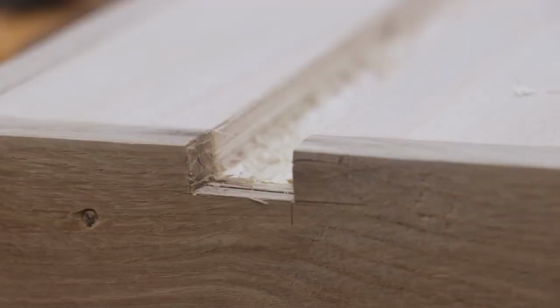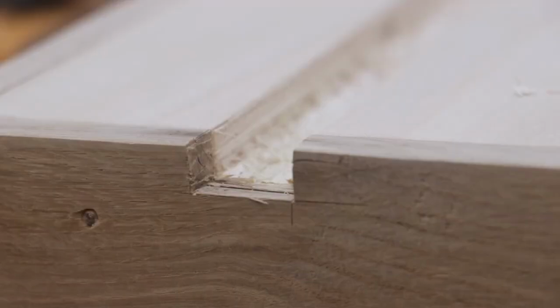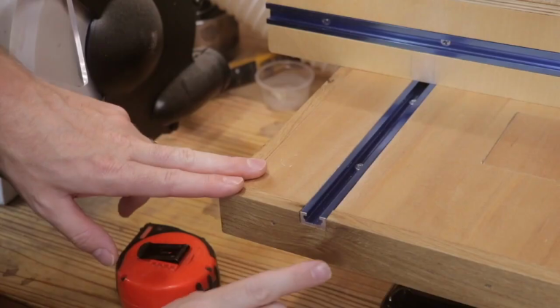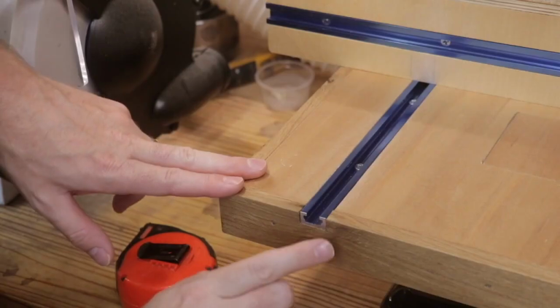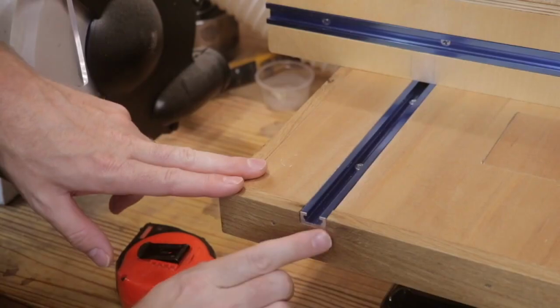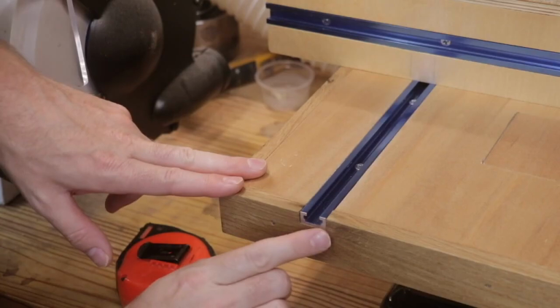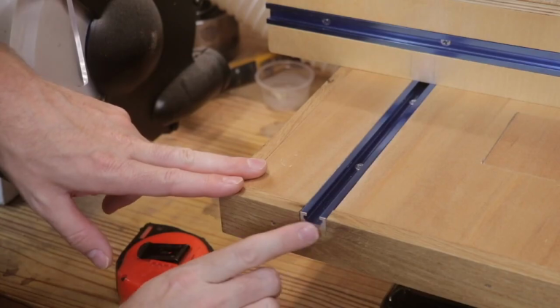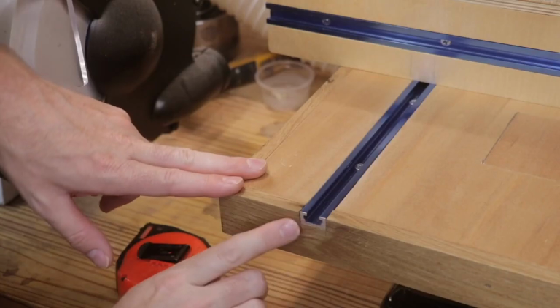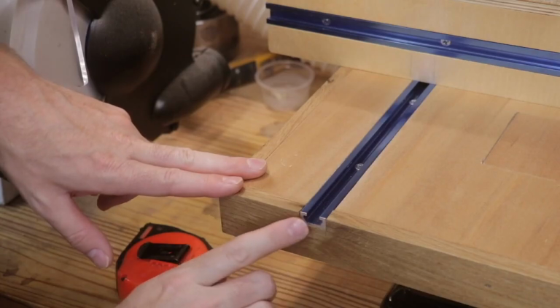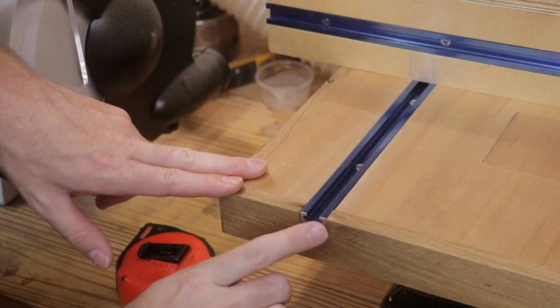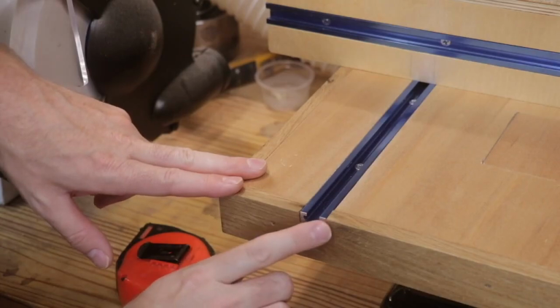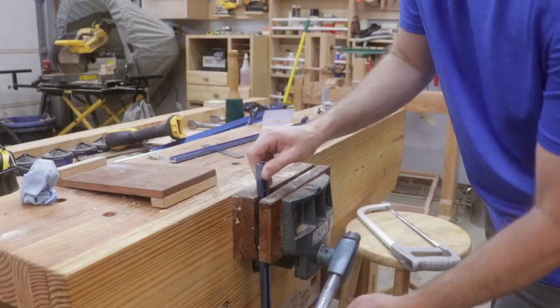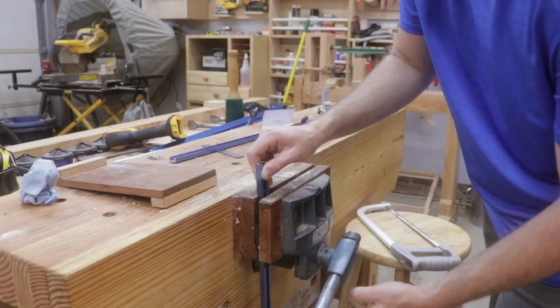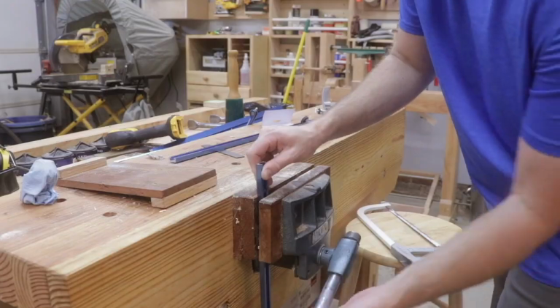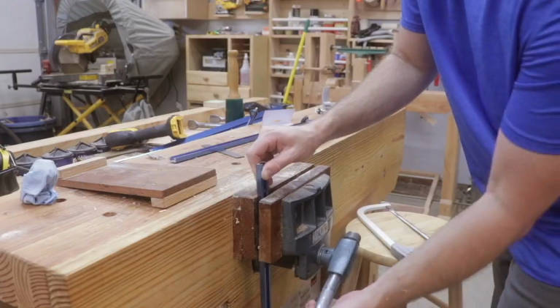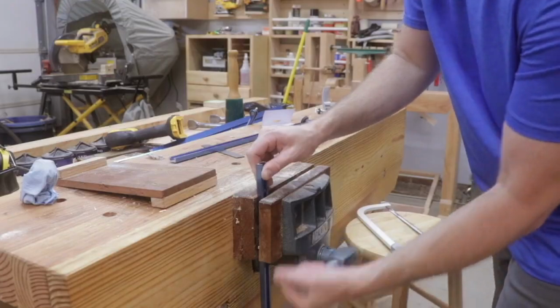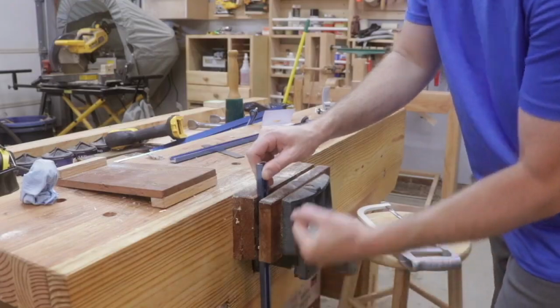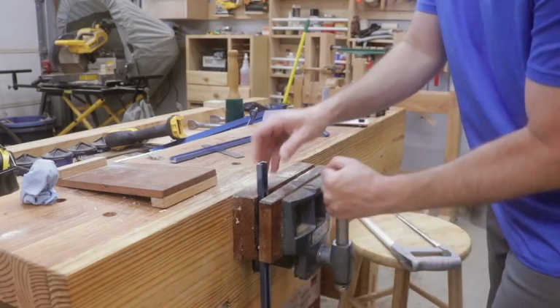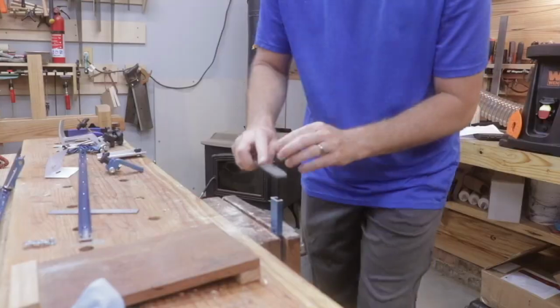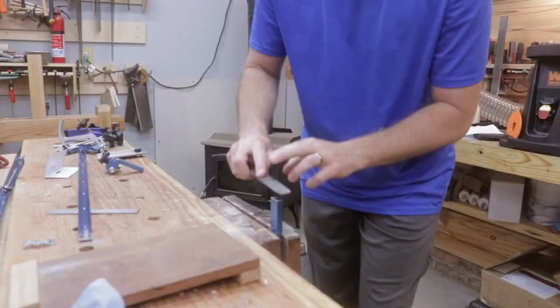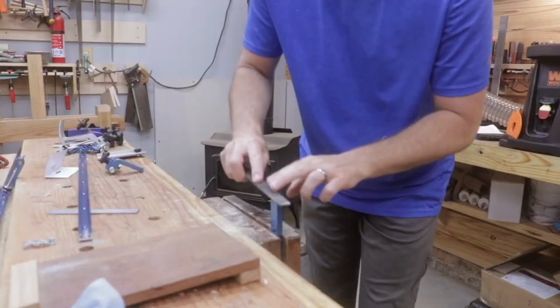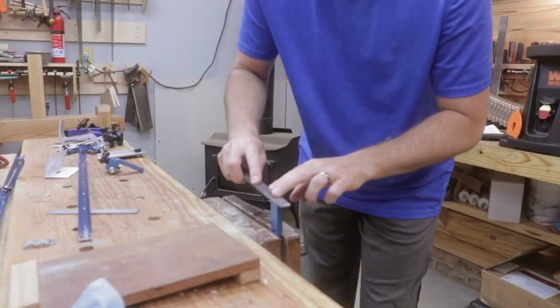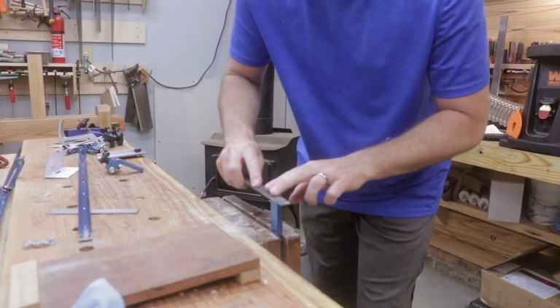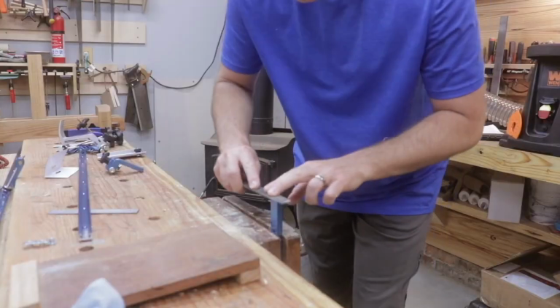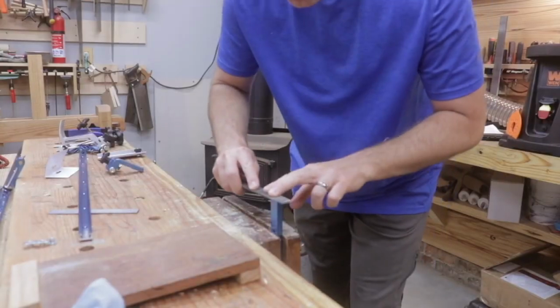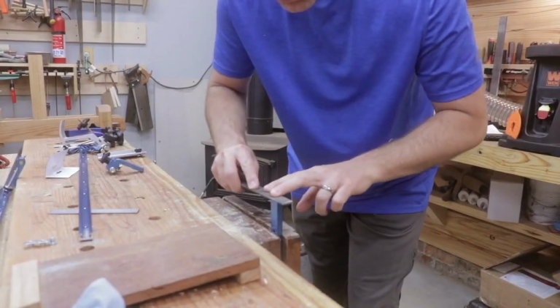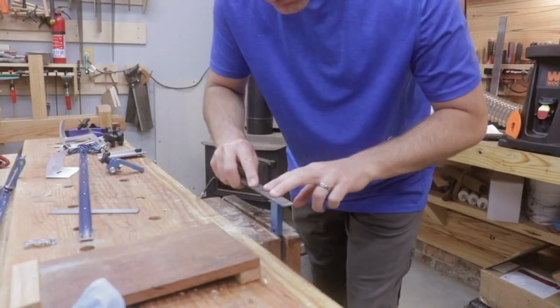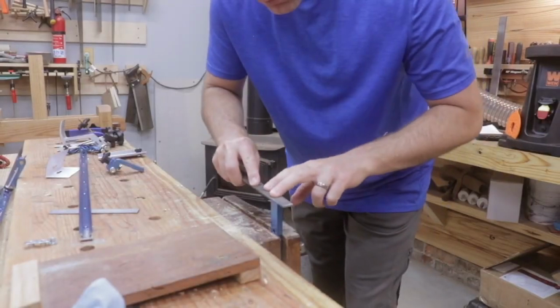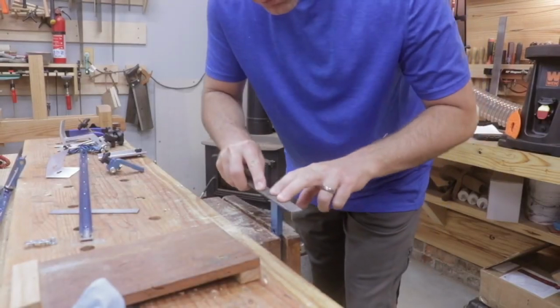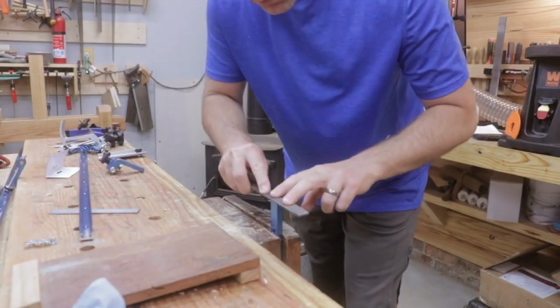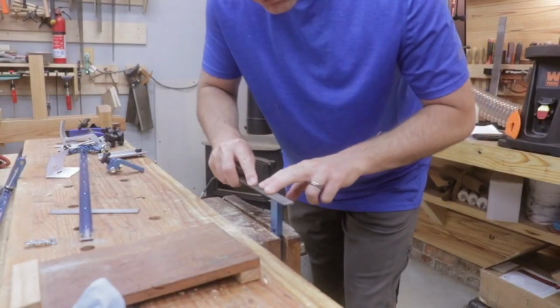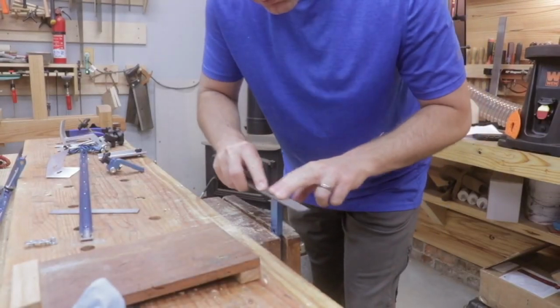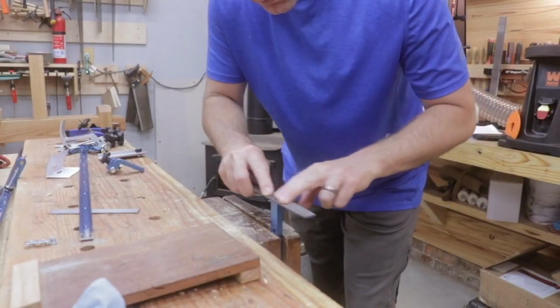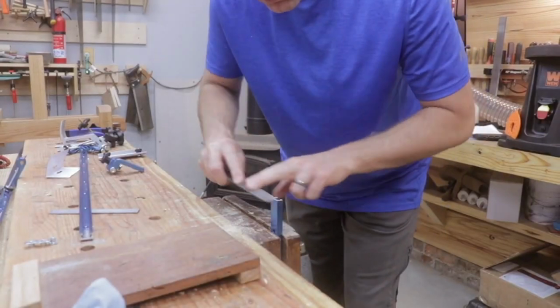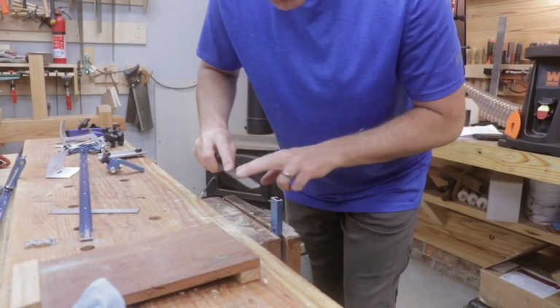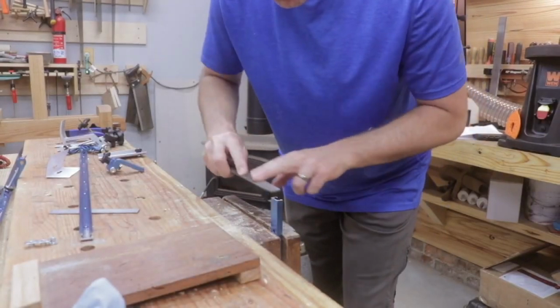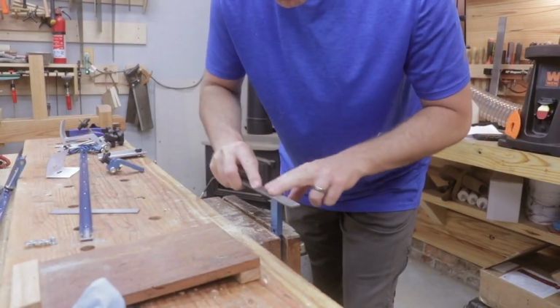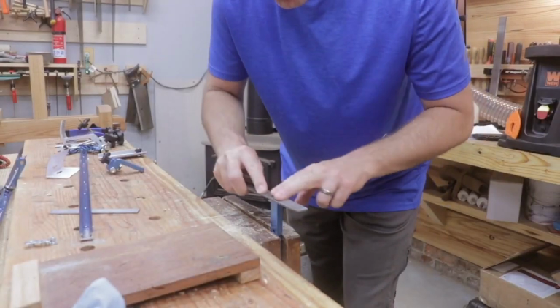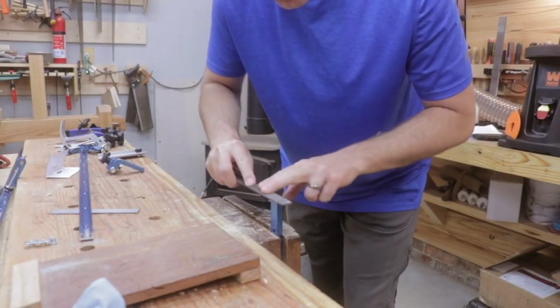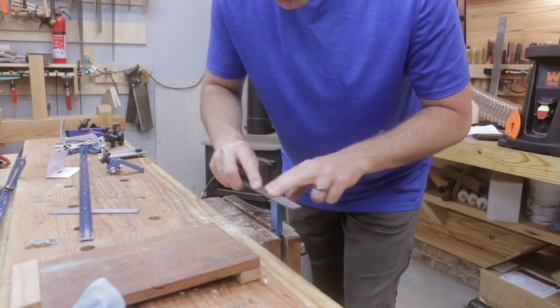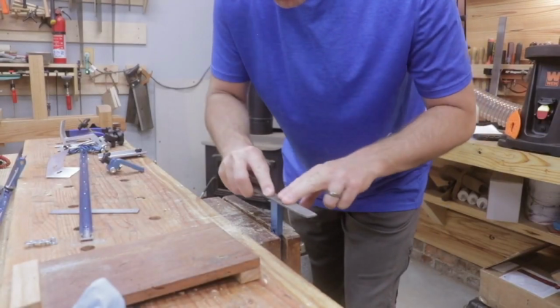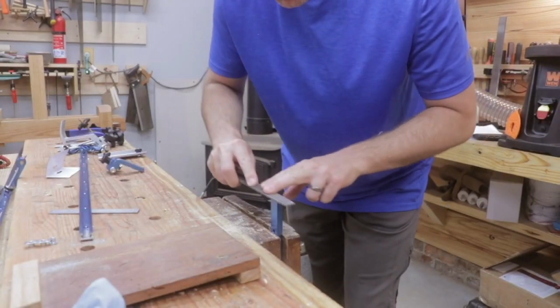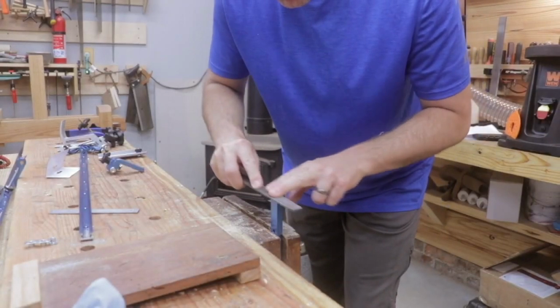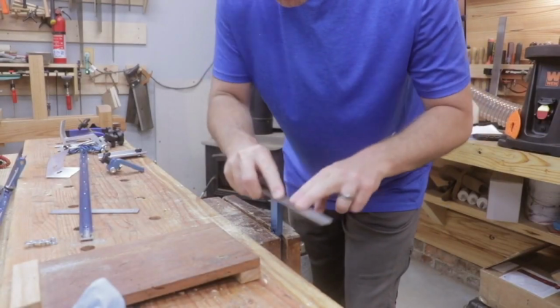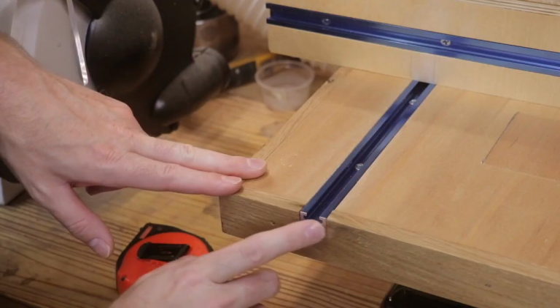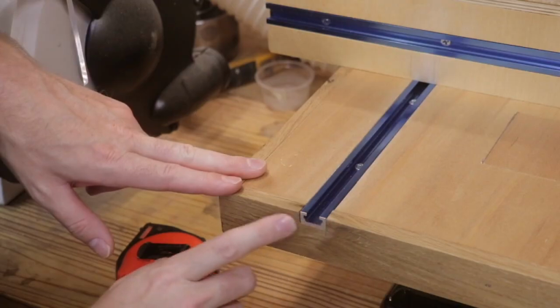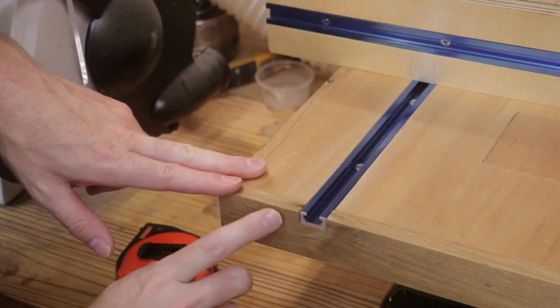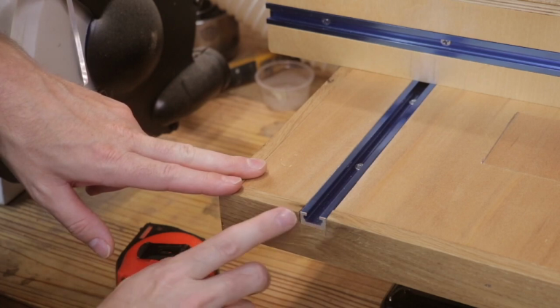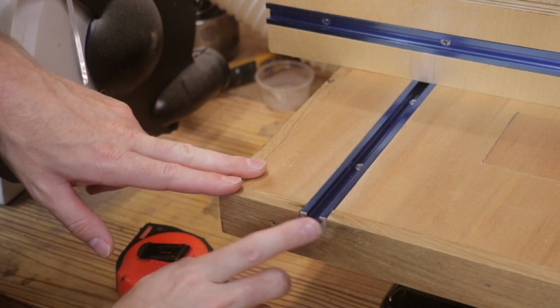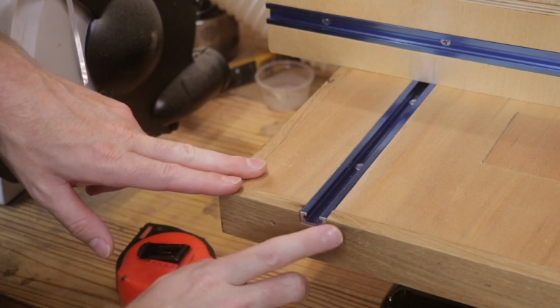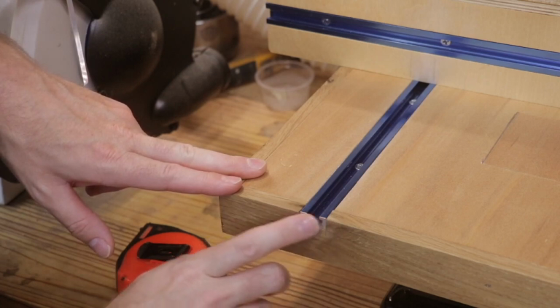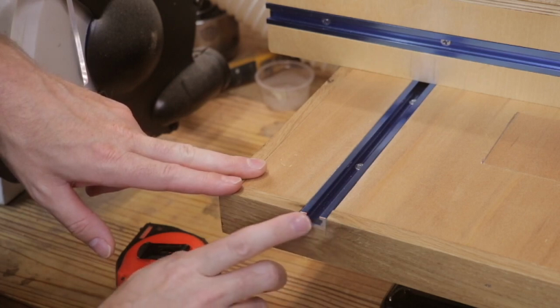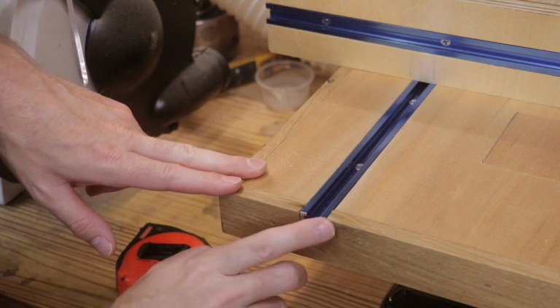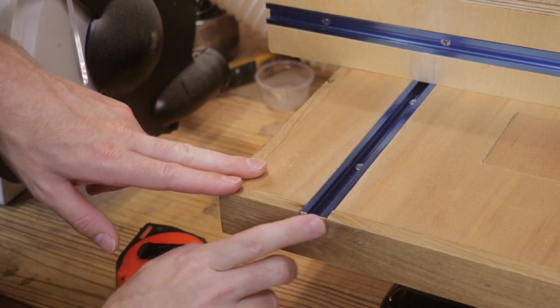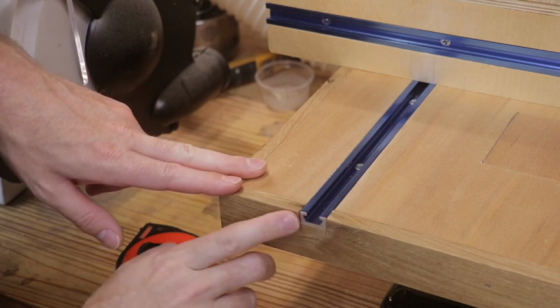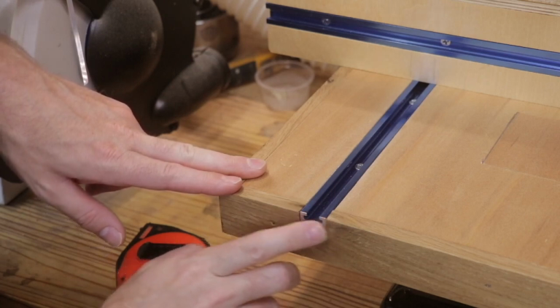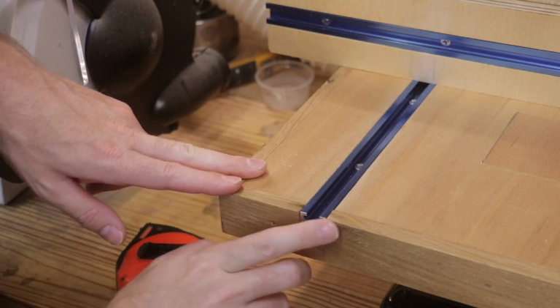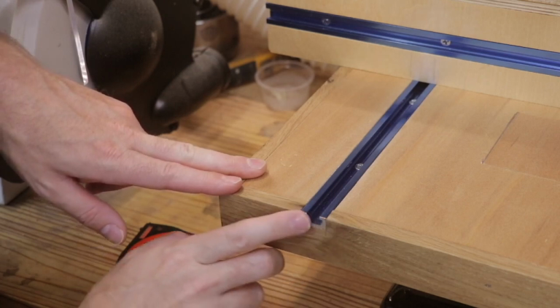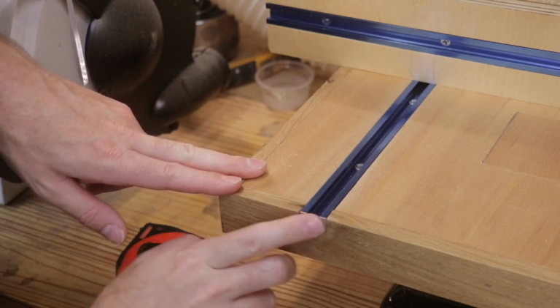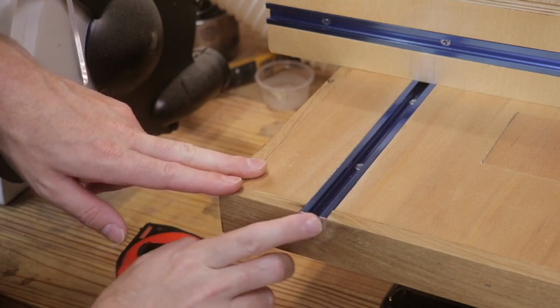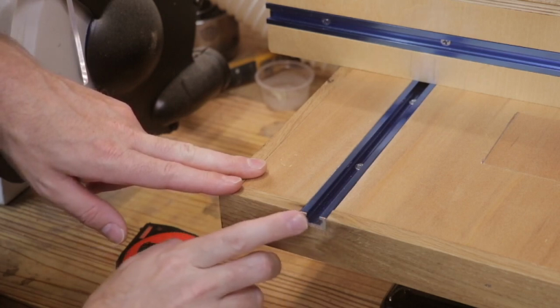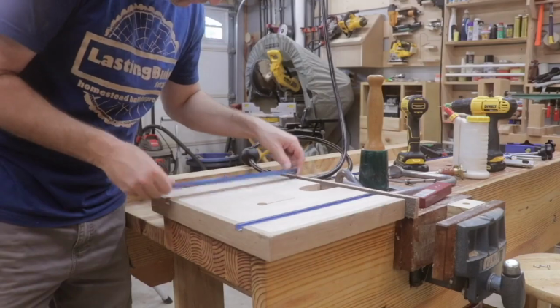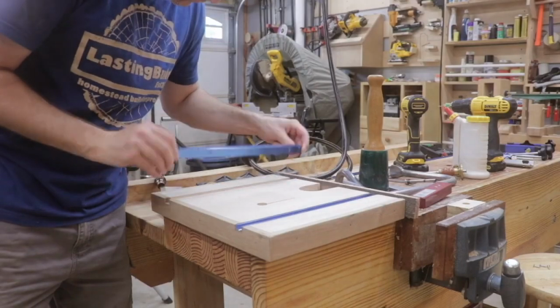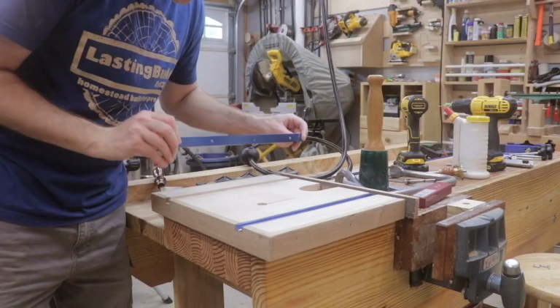I didn't want the ends of the t-track to be rough or splinter, so I just used a bastard file and smoothed those up a little bit.